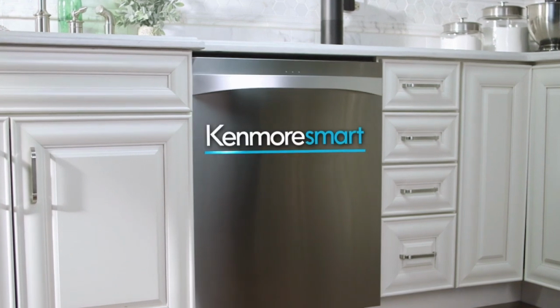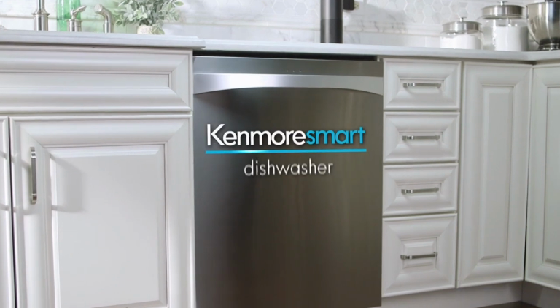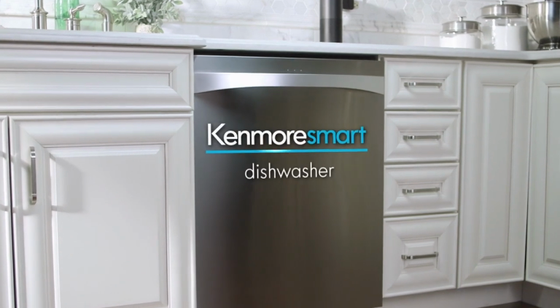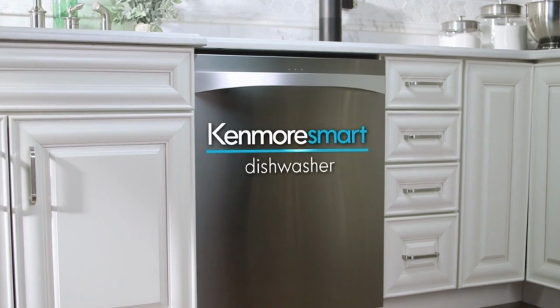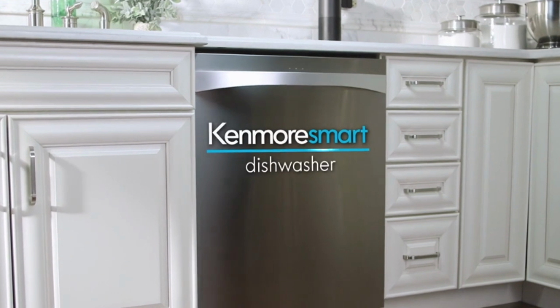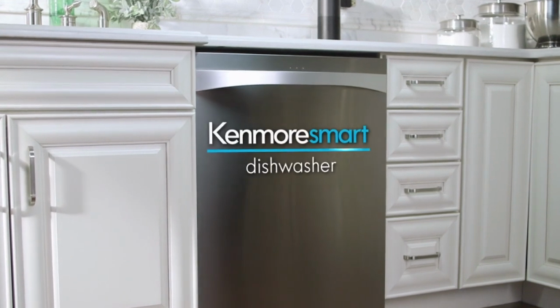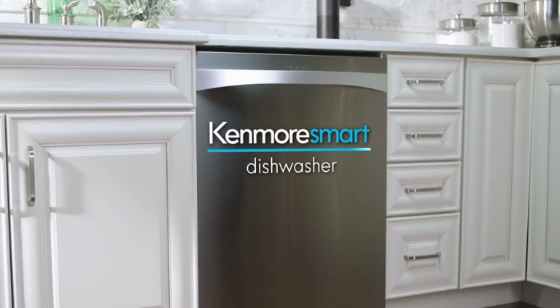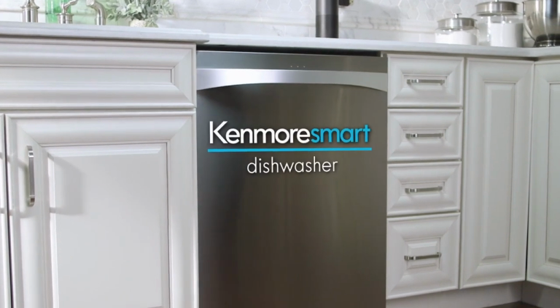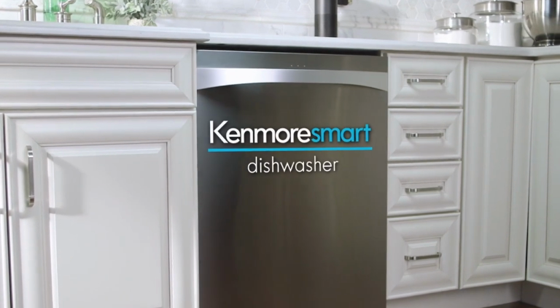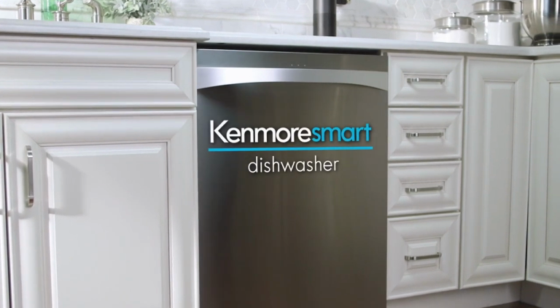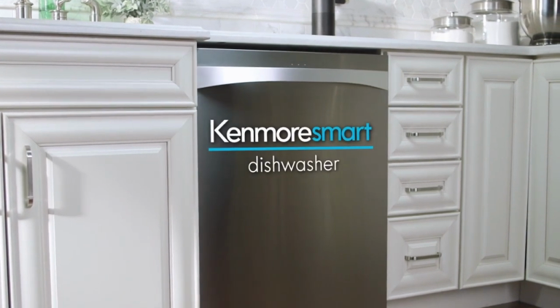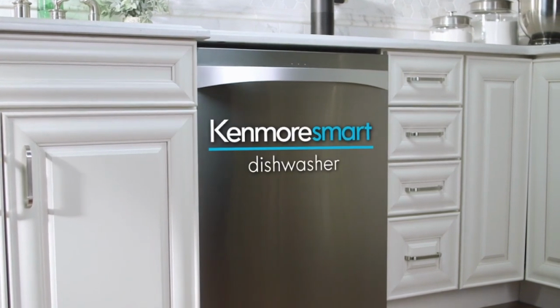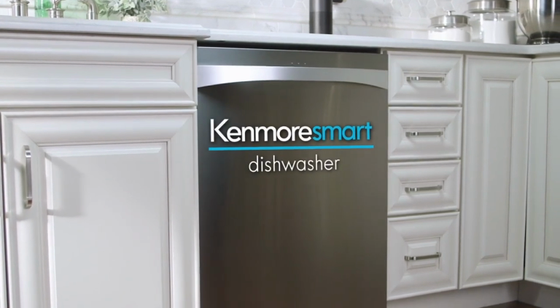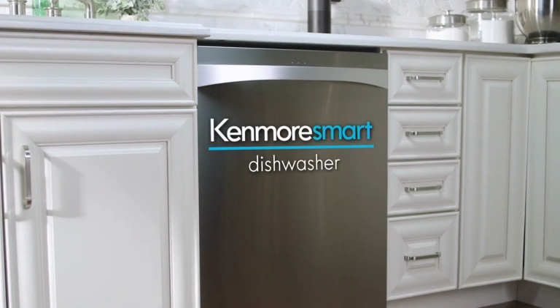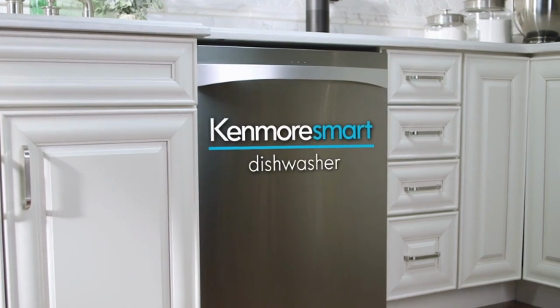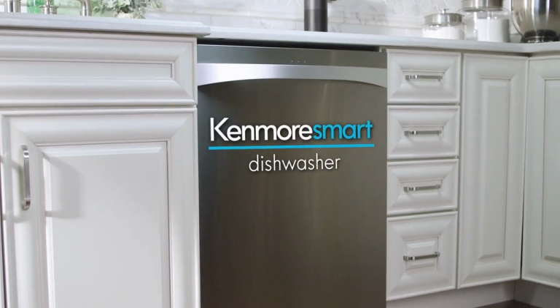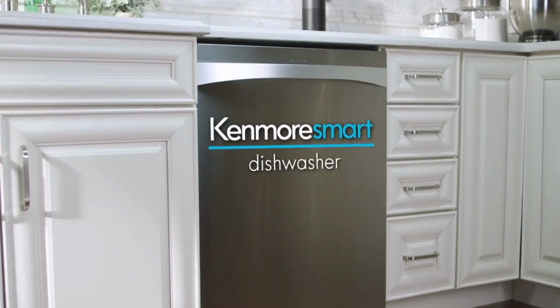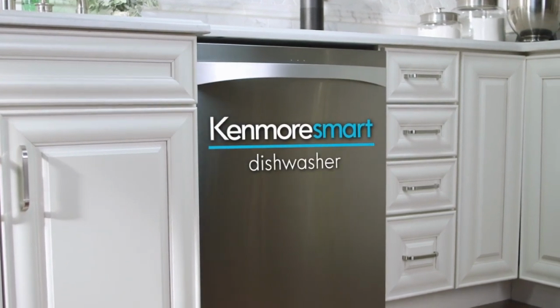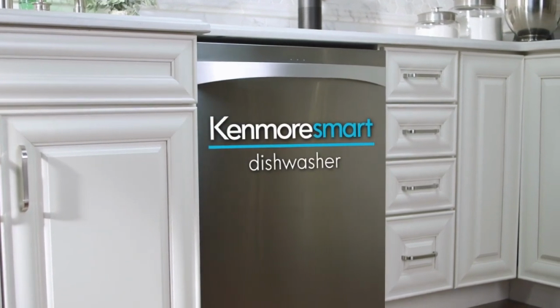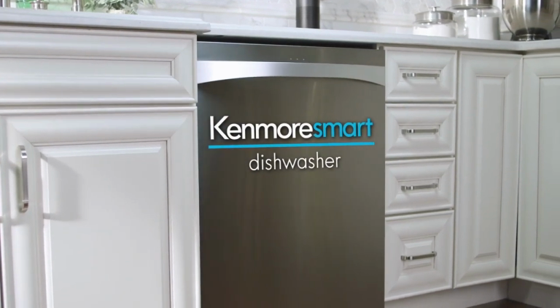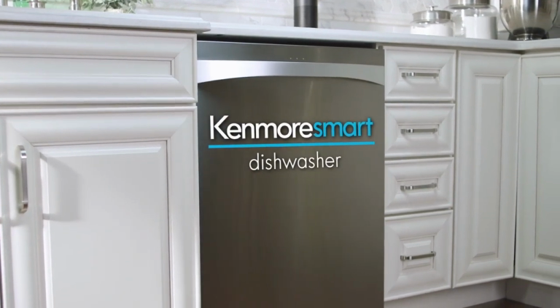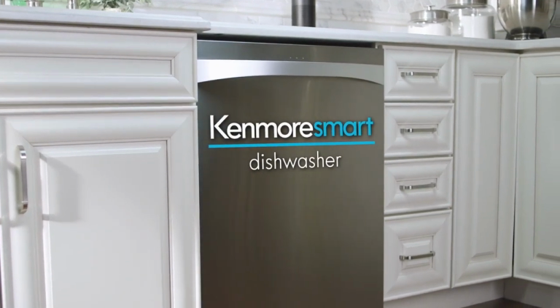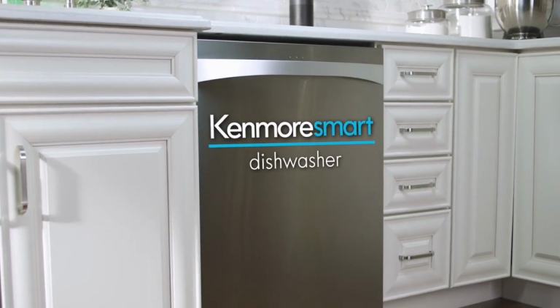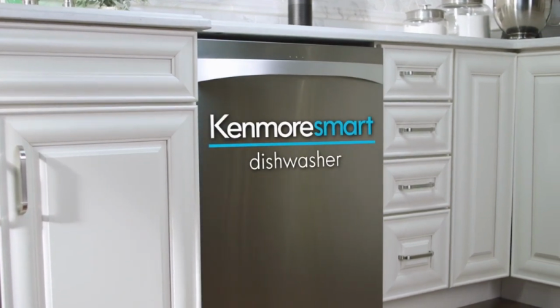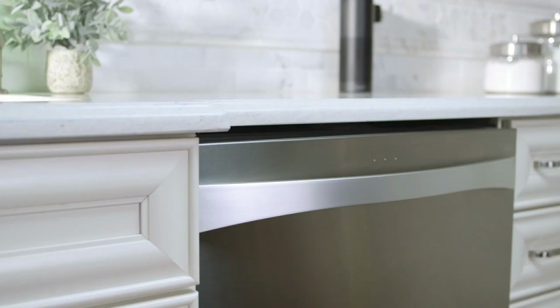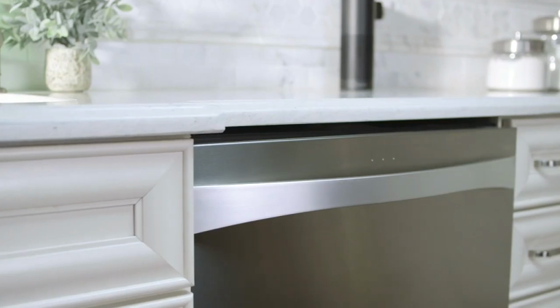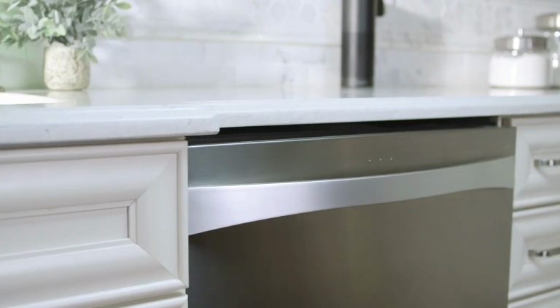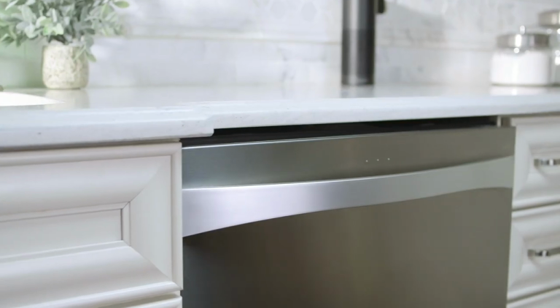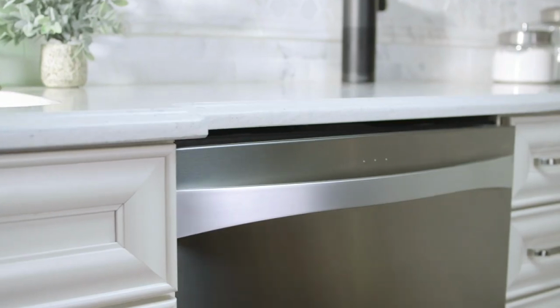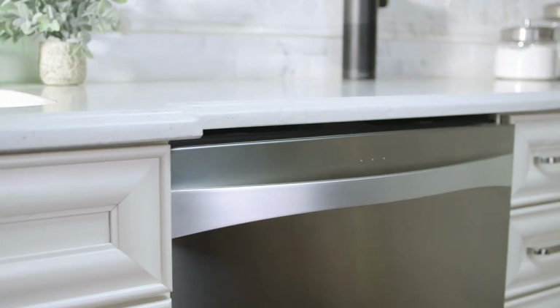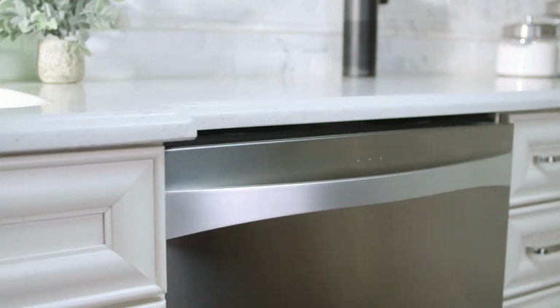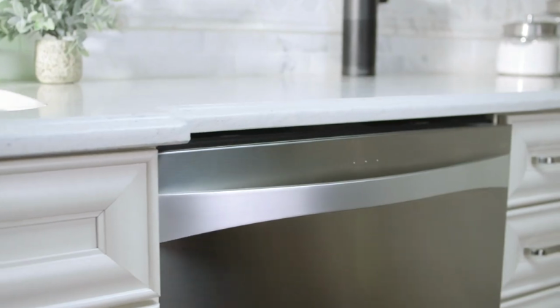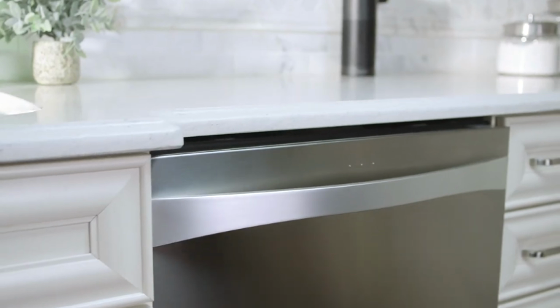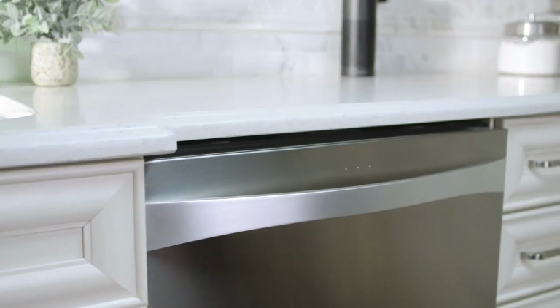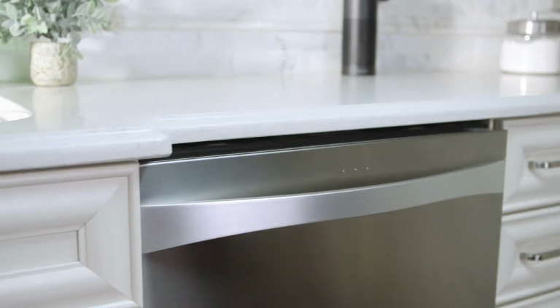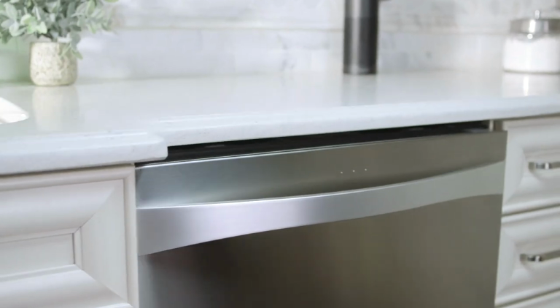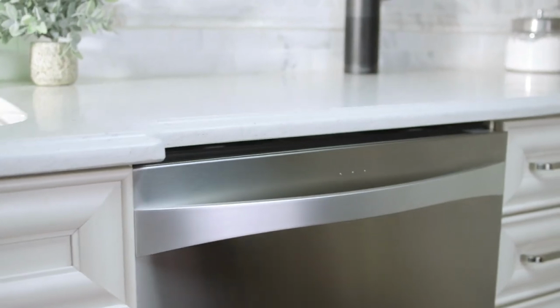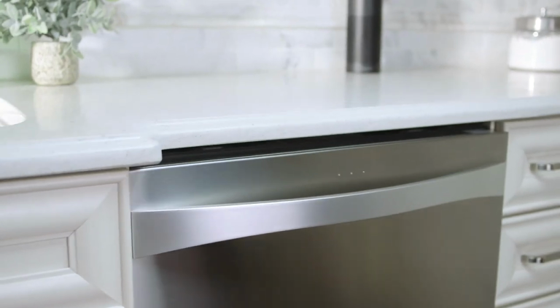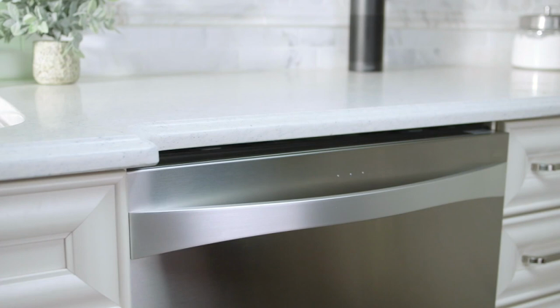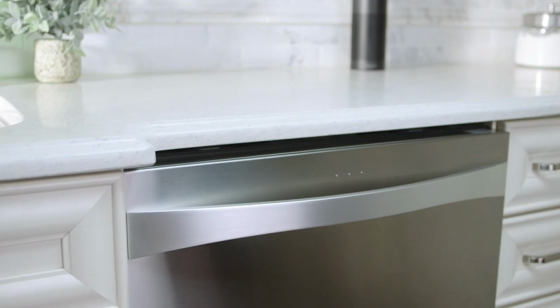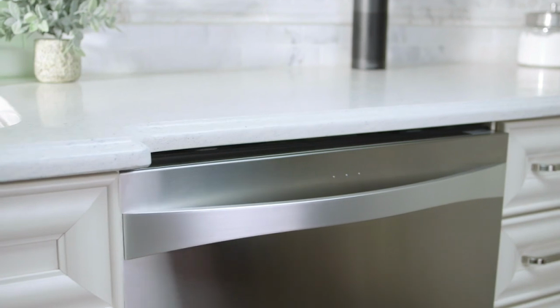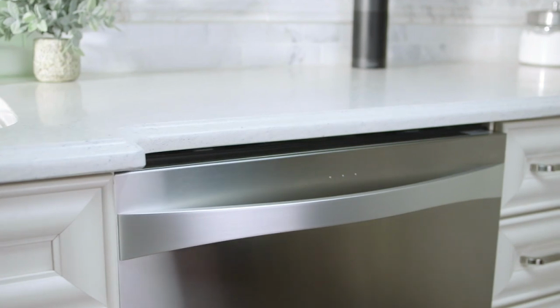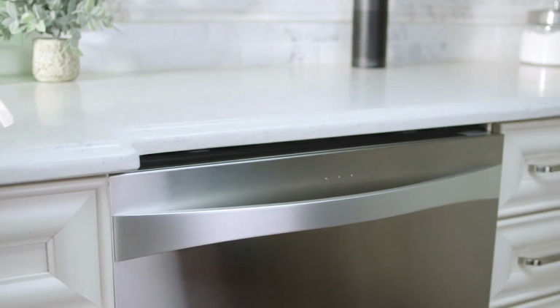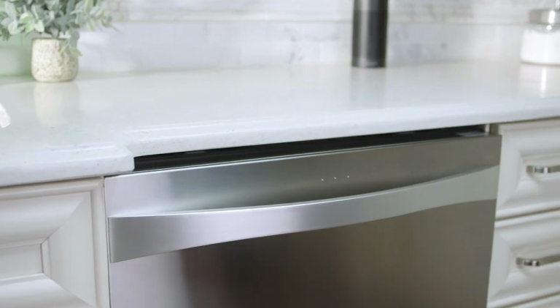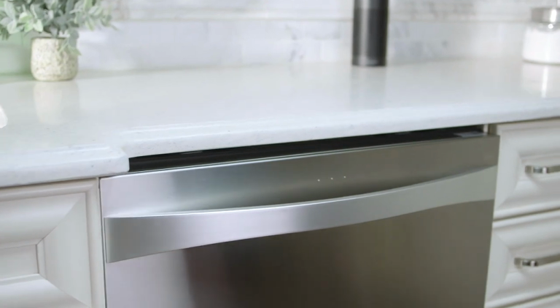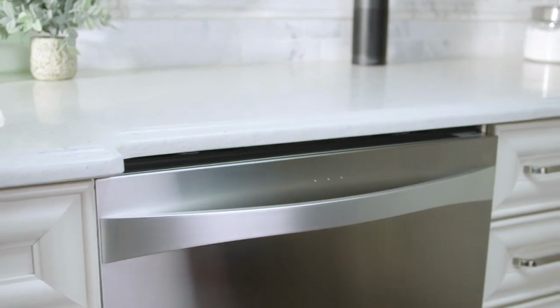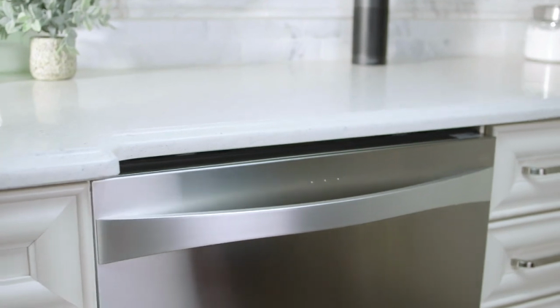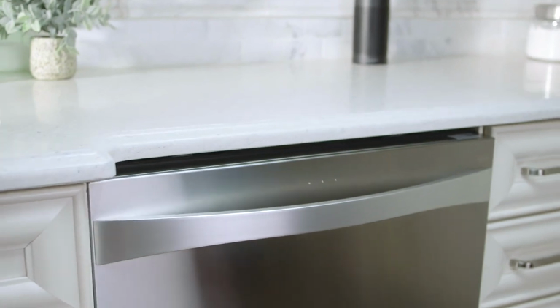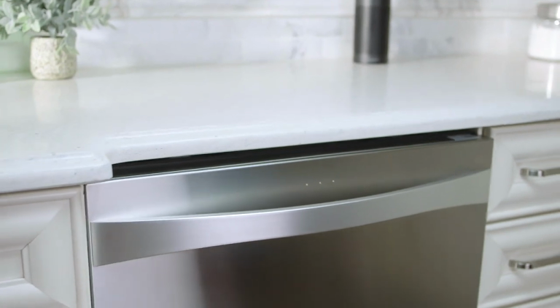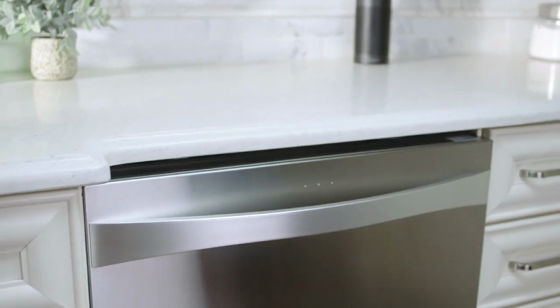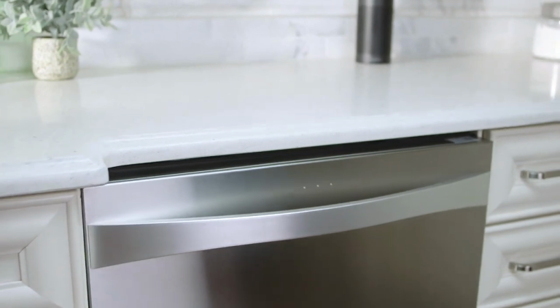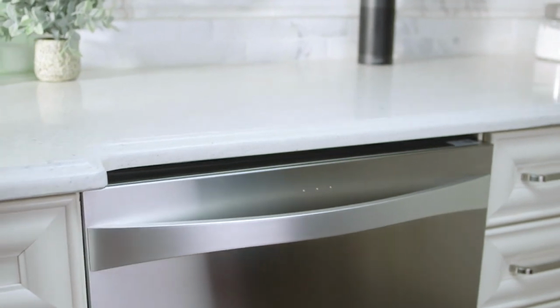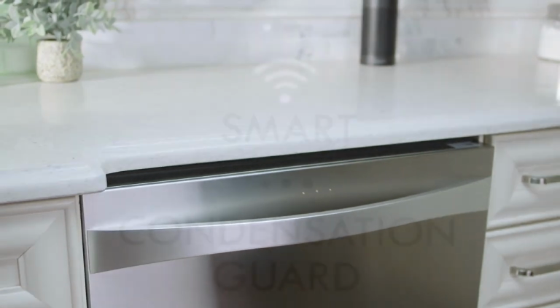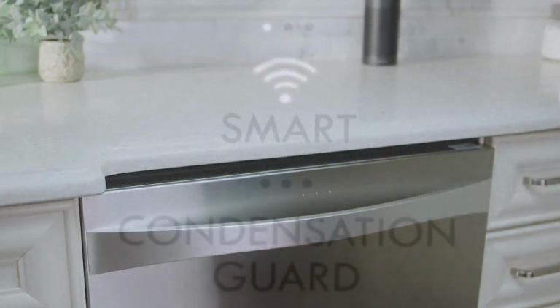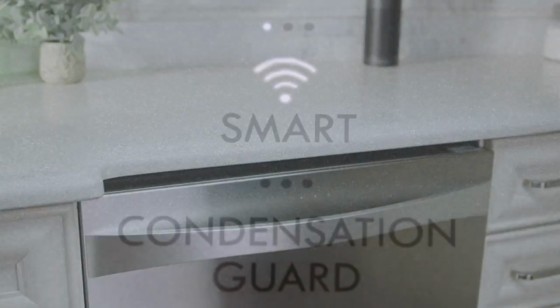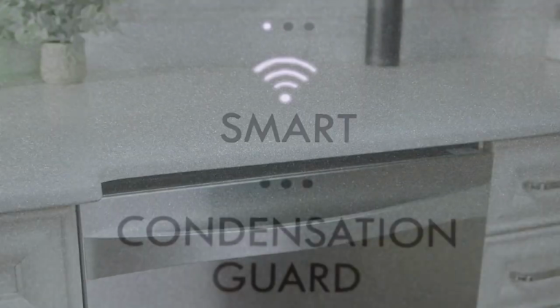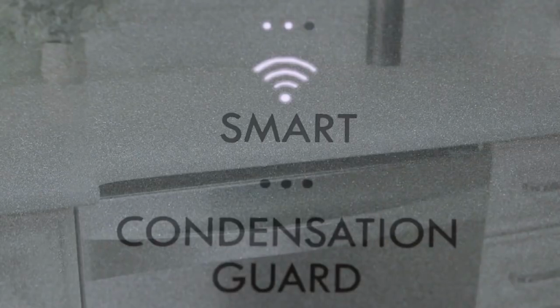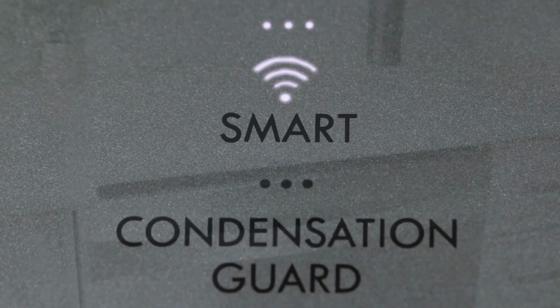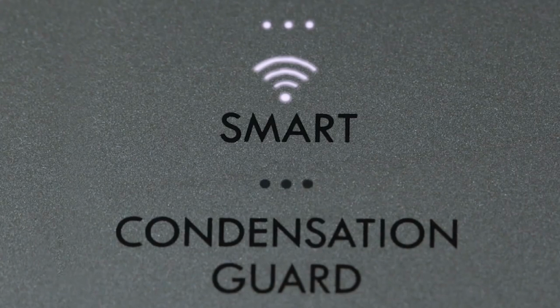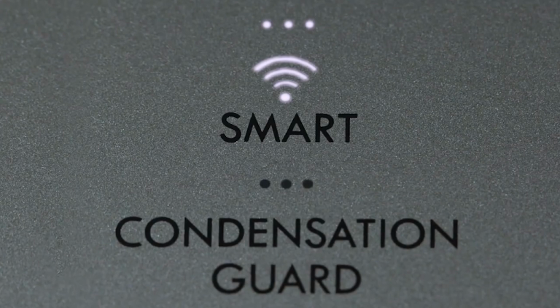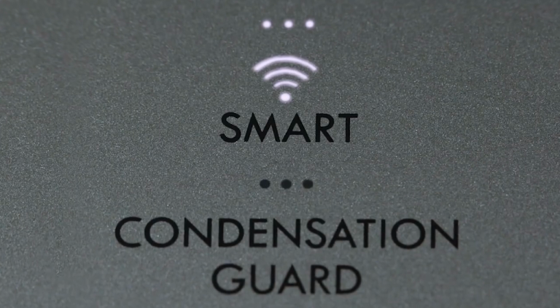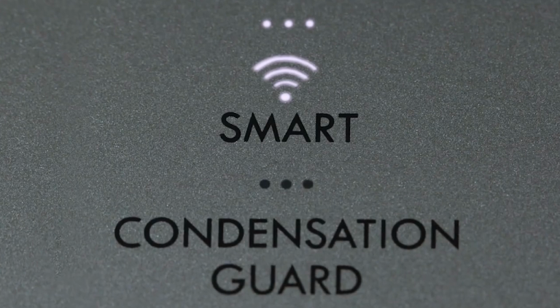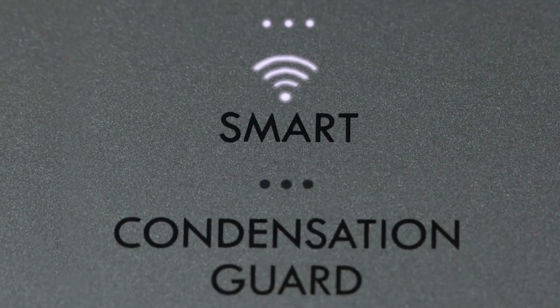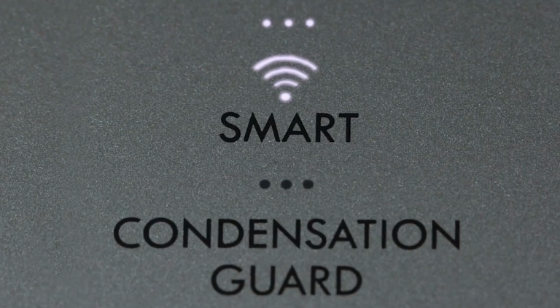Introducing the Kenmore Elite Smart Dishwasher, part of a new generation of Kenmore appliances designed to keep you connected to your home.